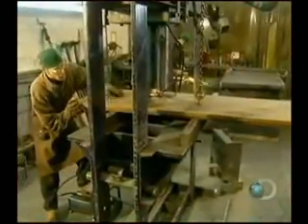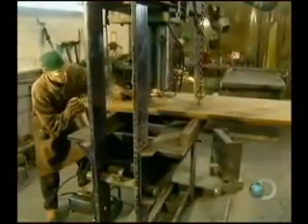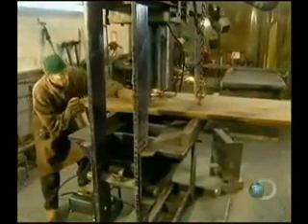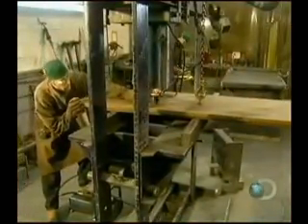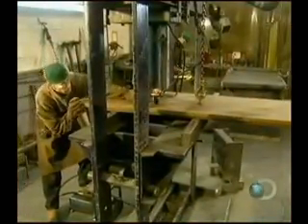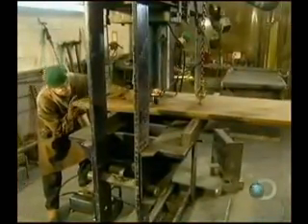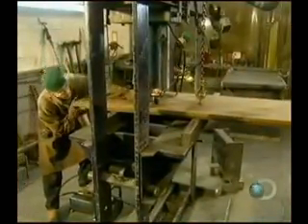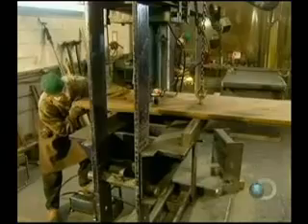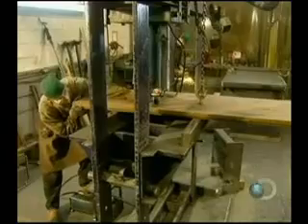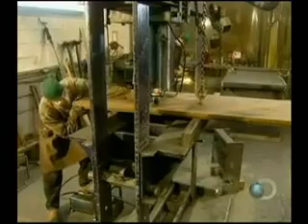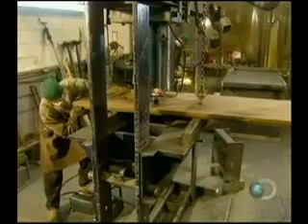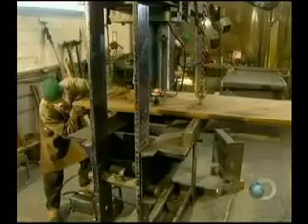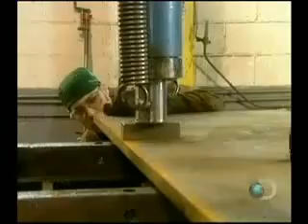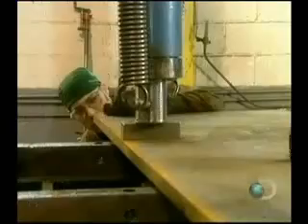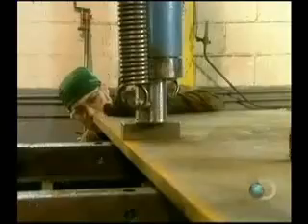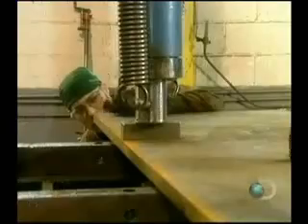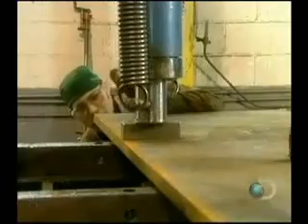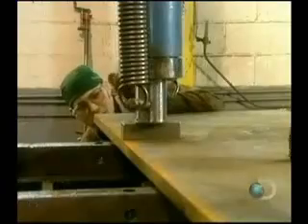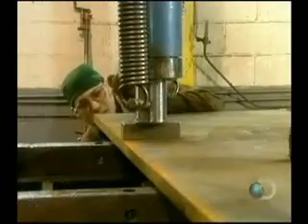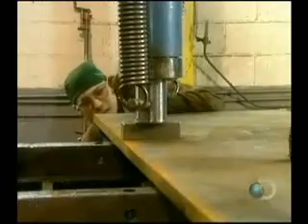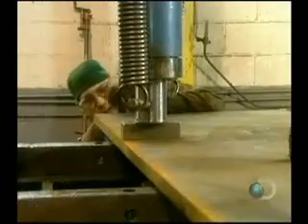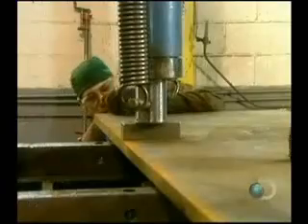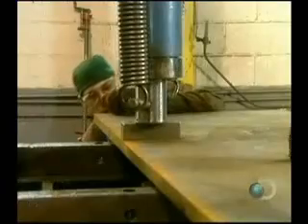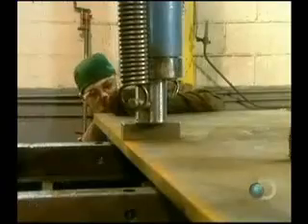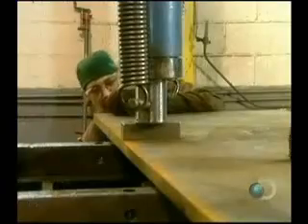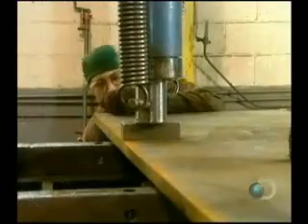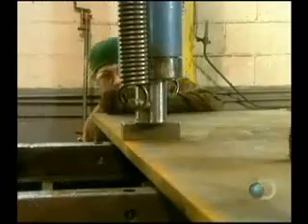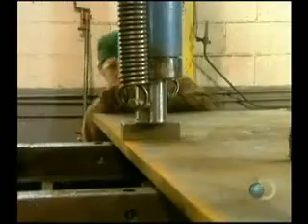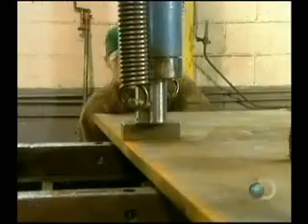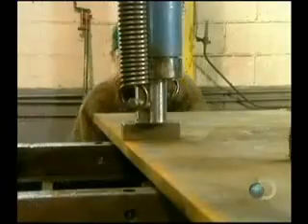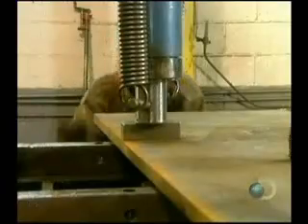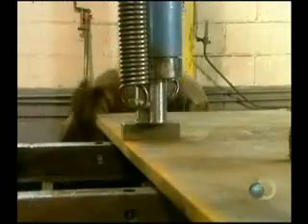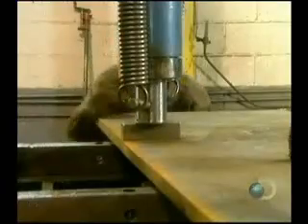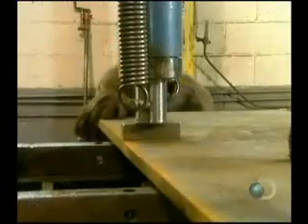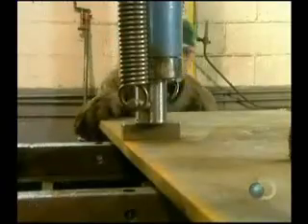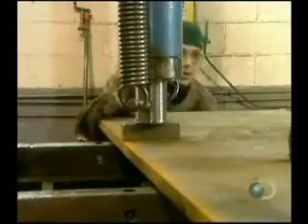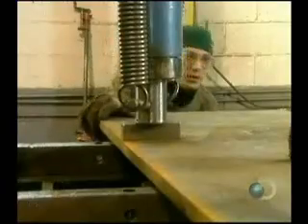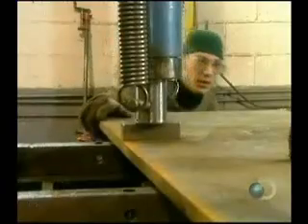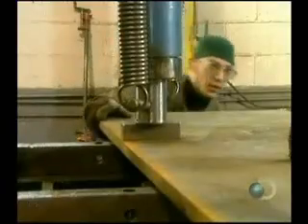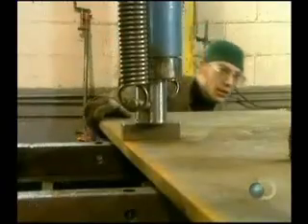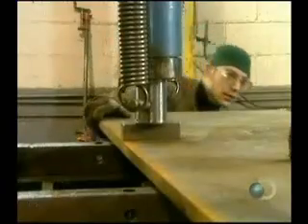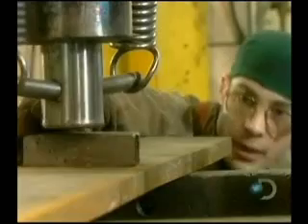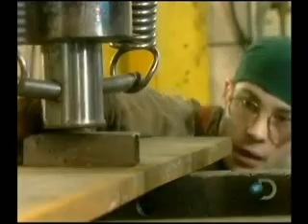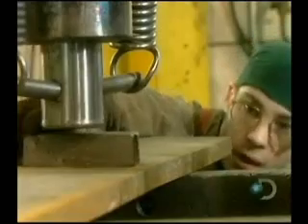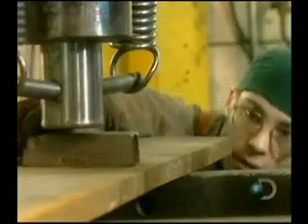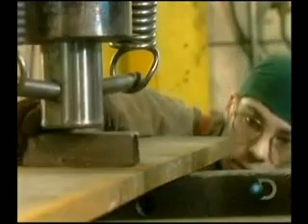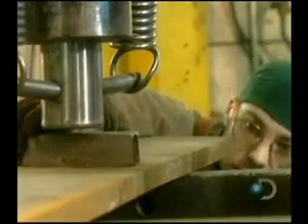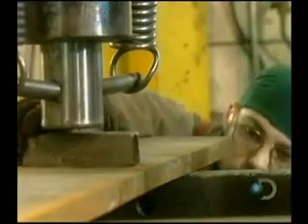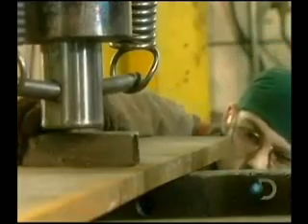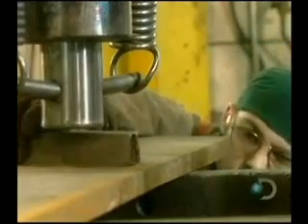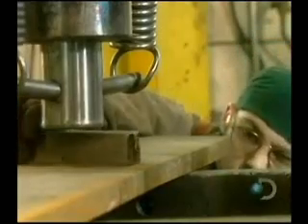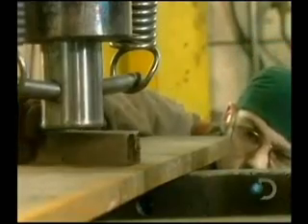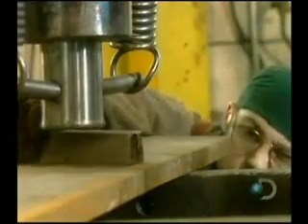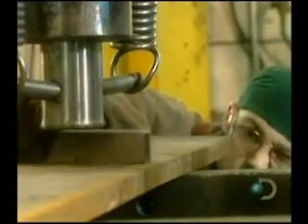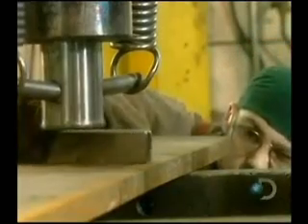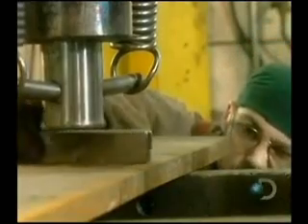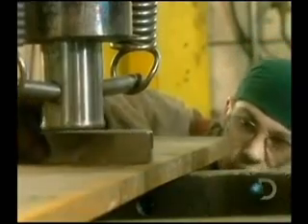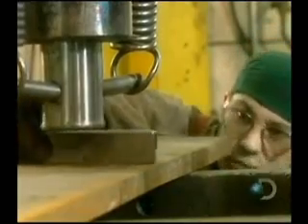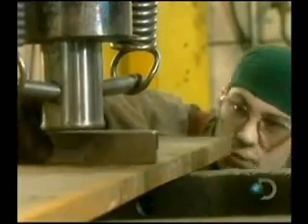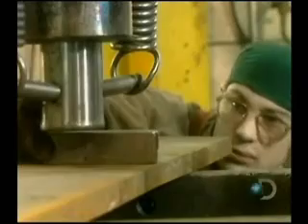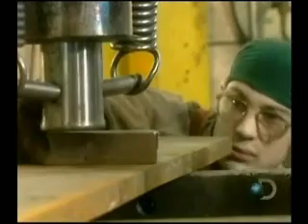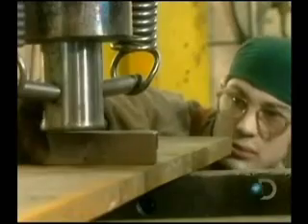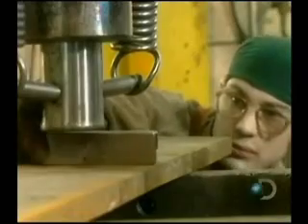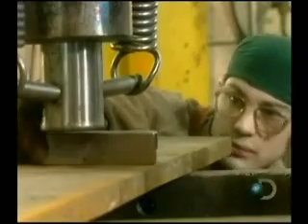Meanwhile, the large steel plates they cut earlier go into a hydraulic press to make them perfectly flat.